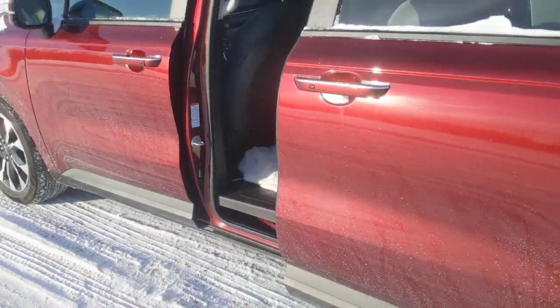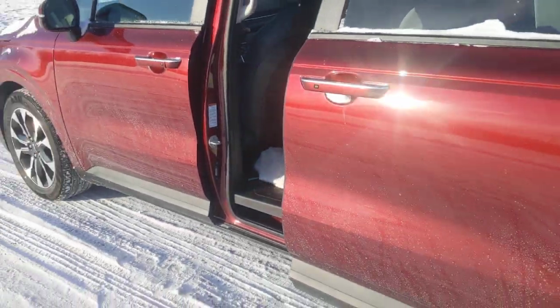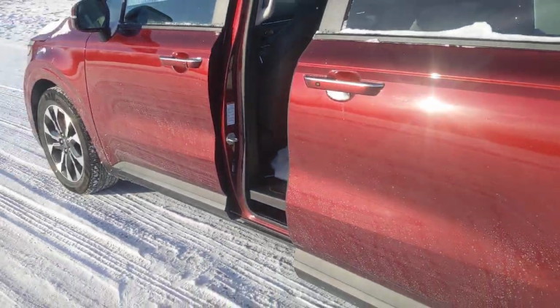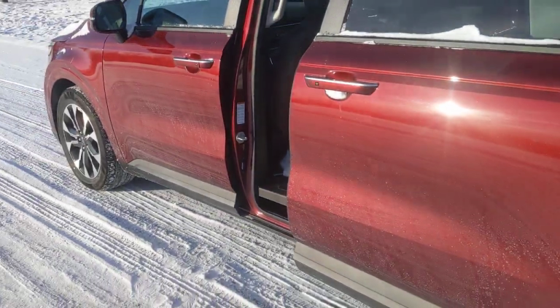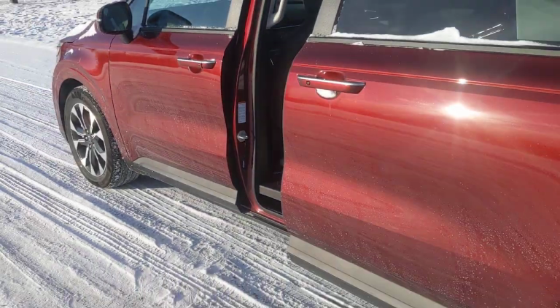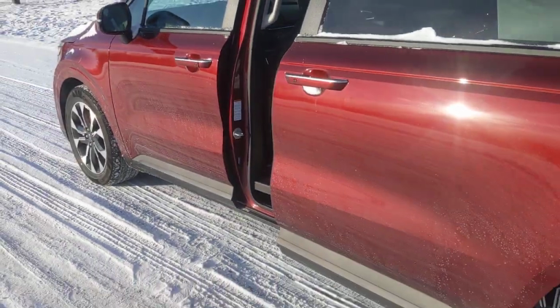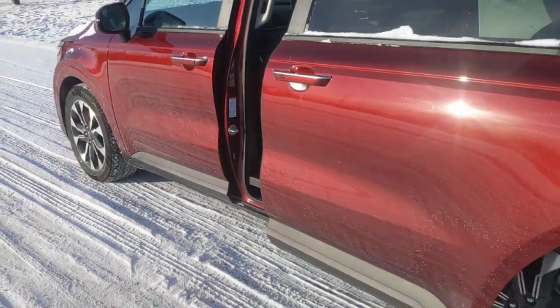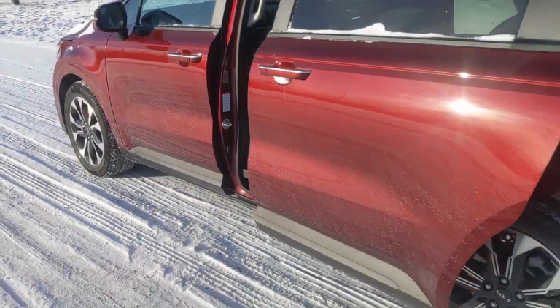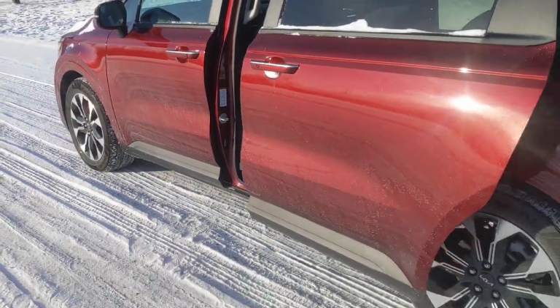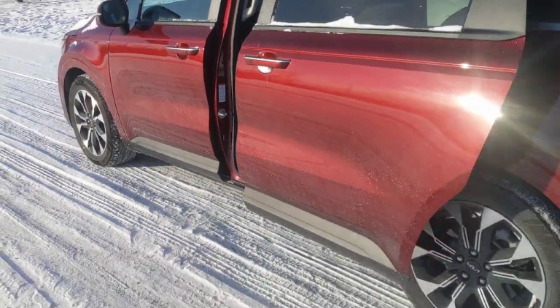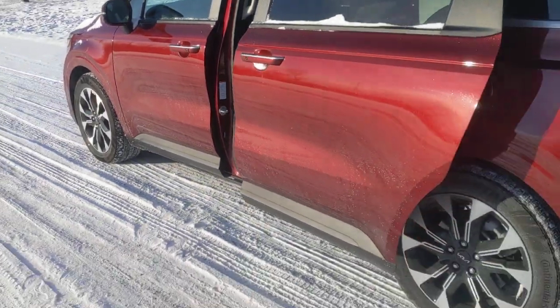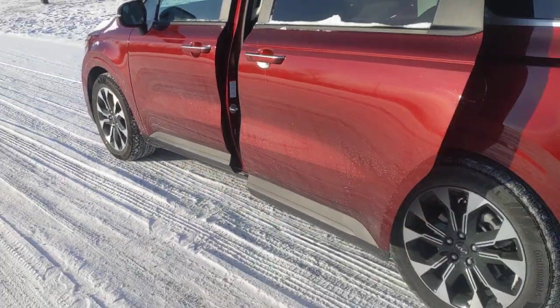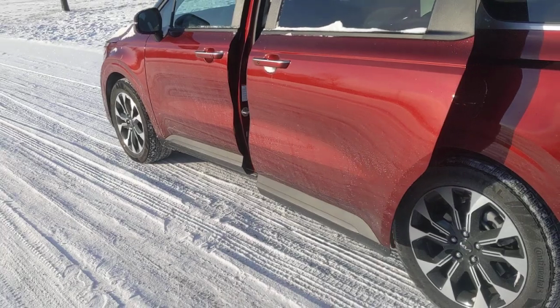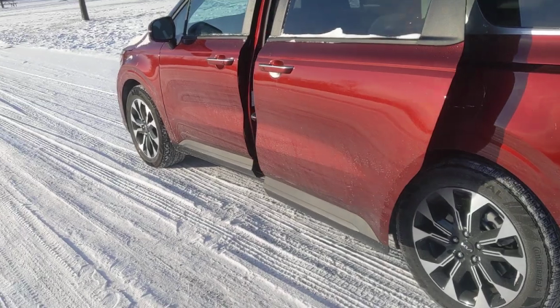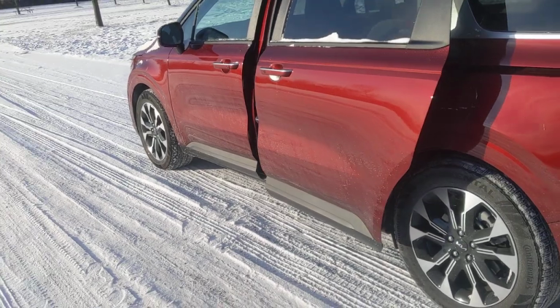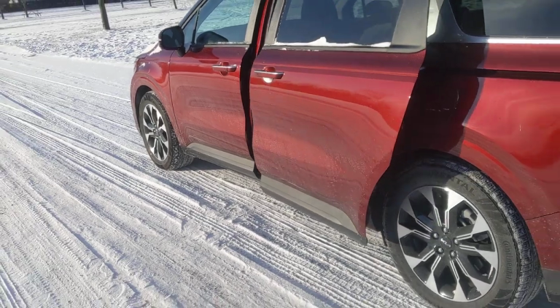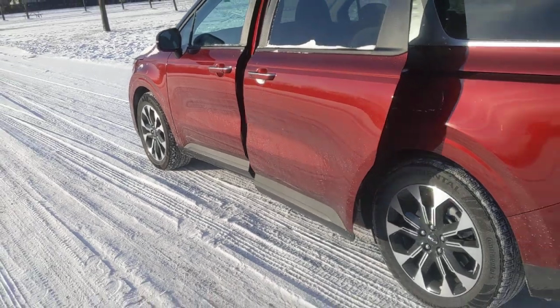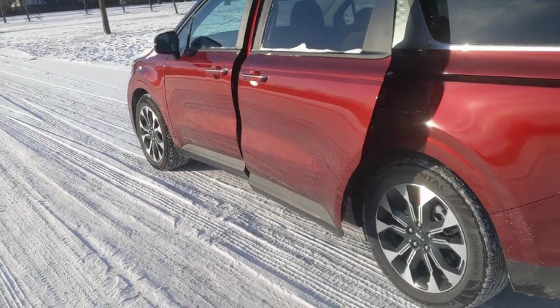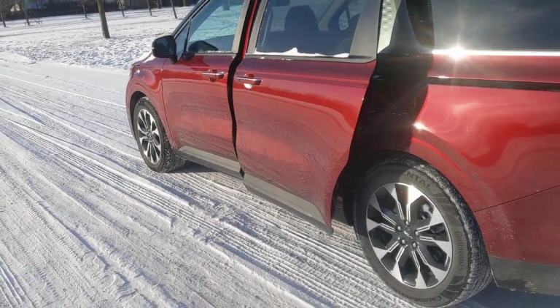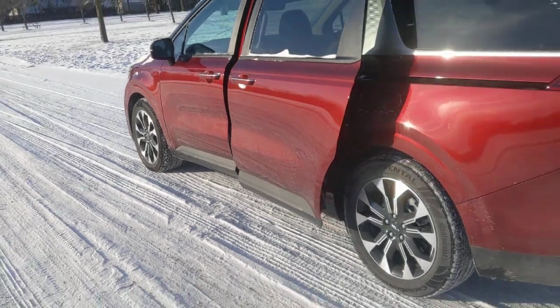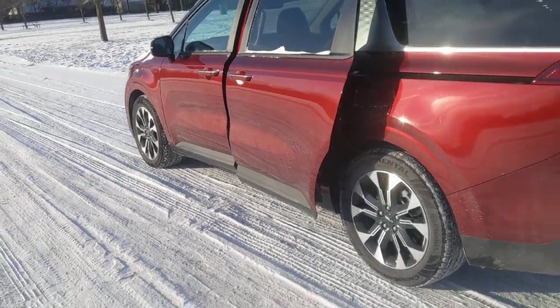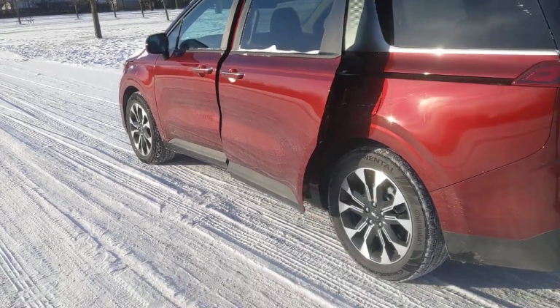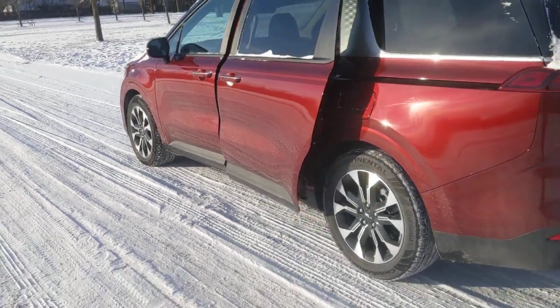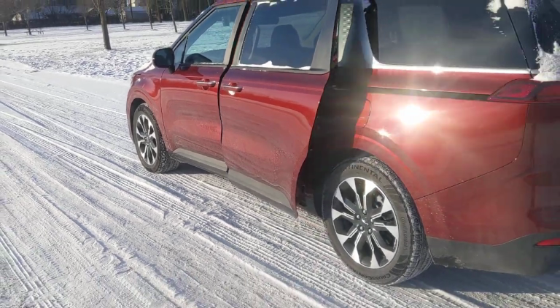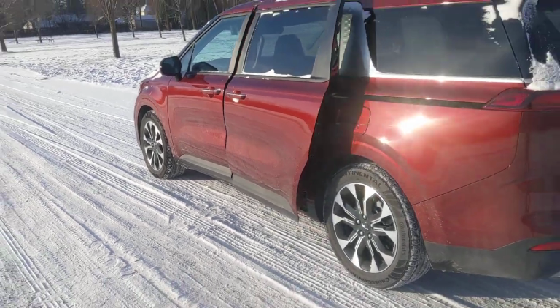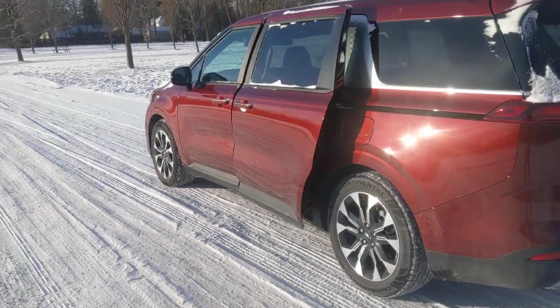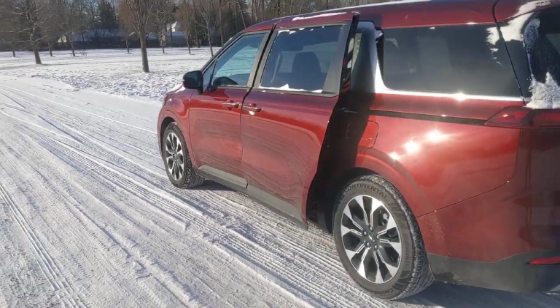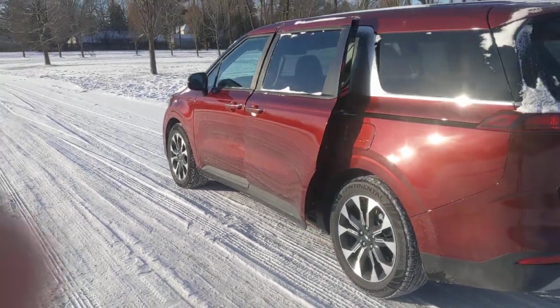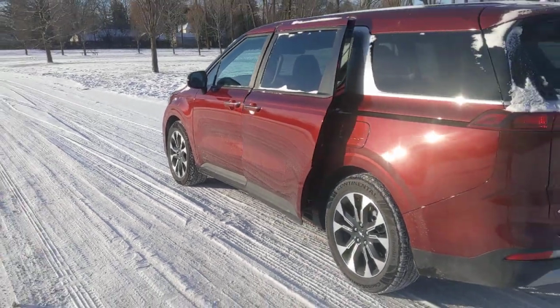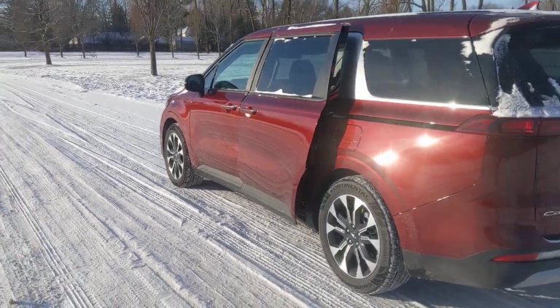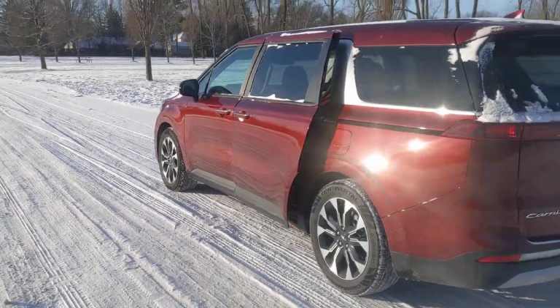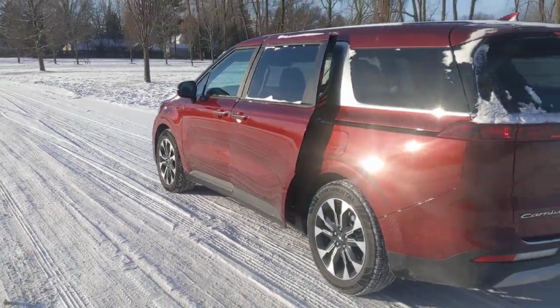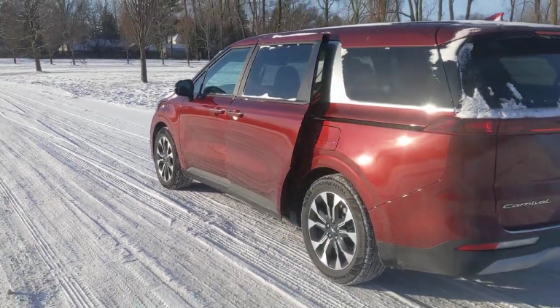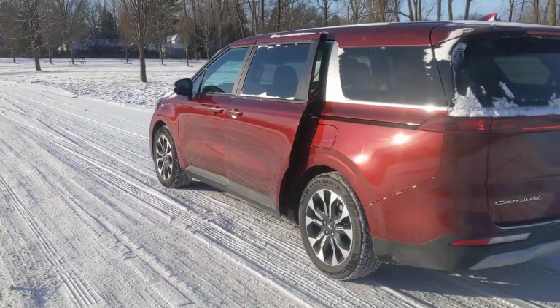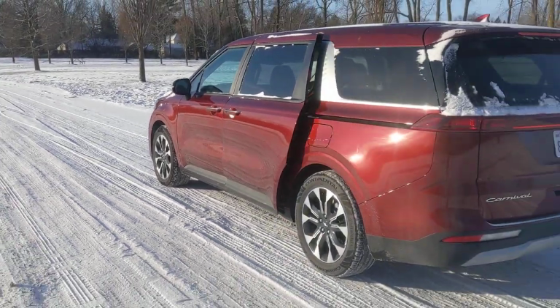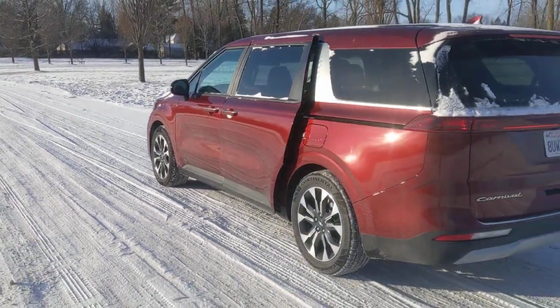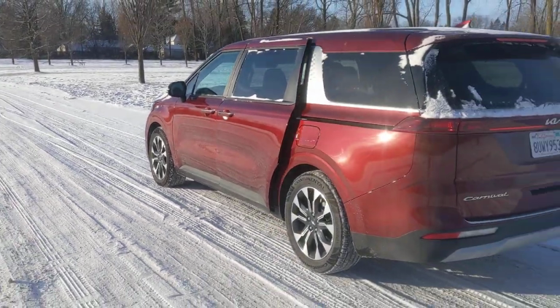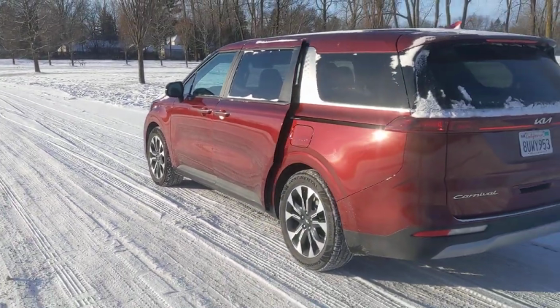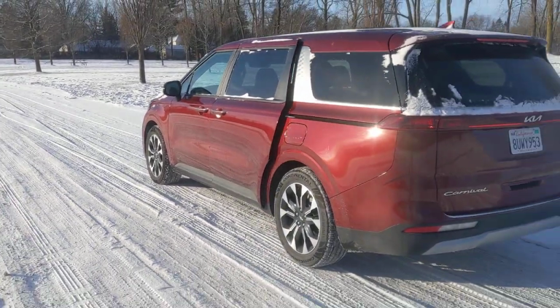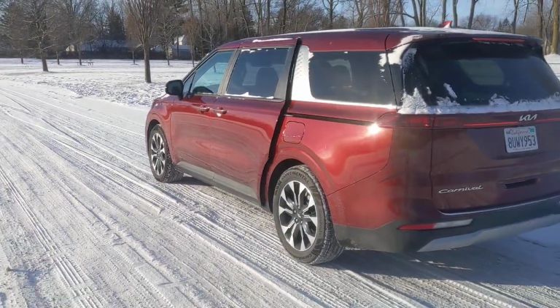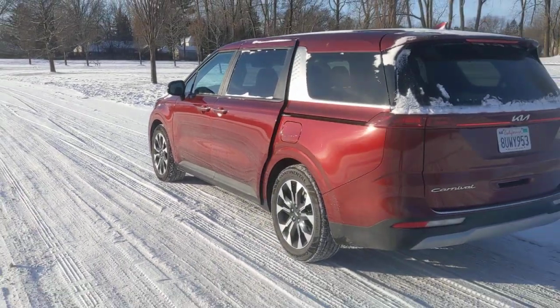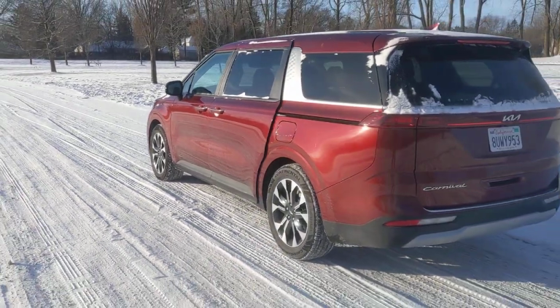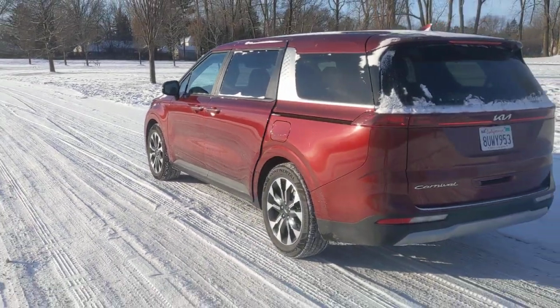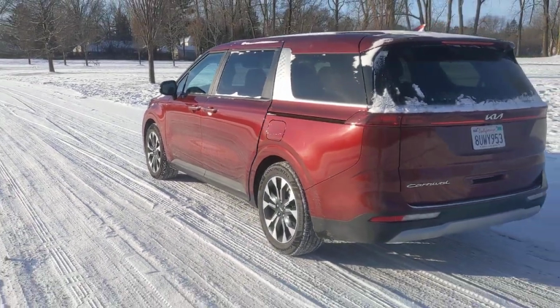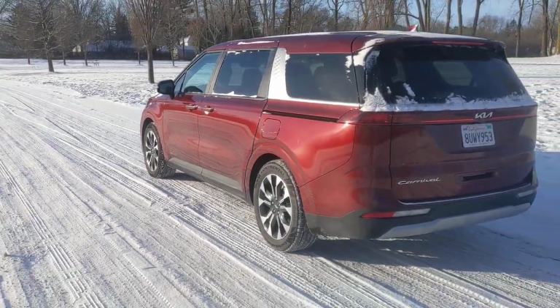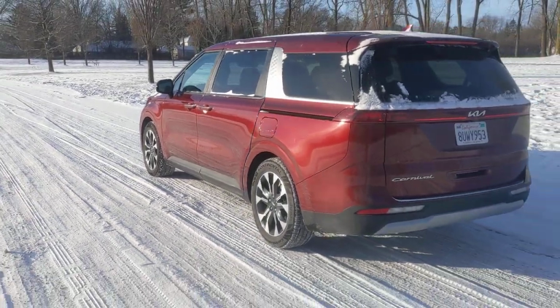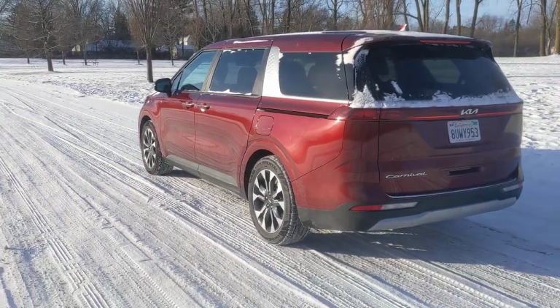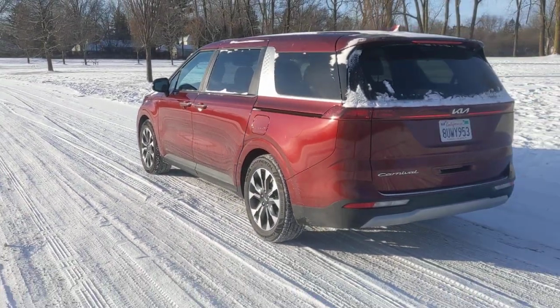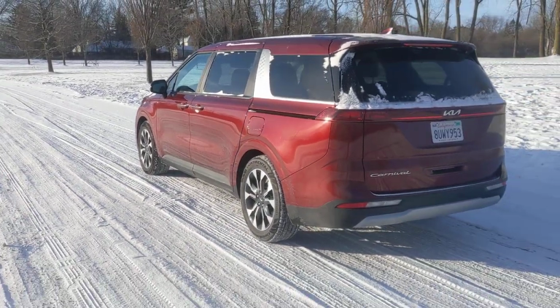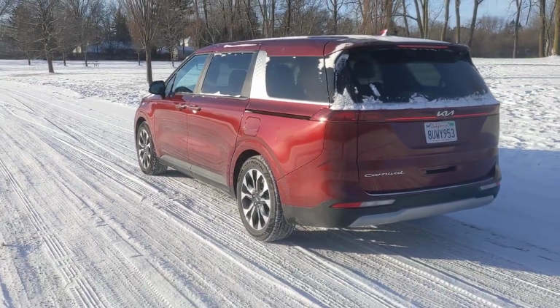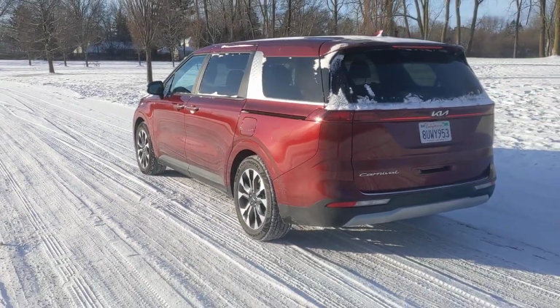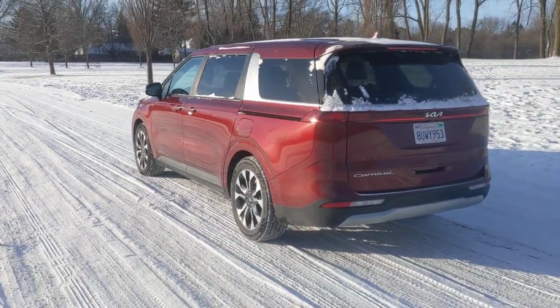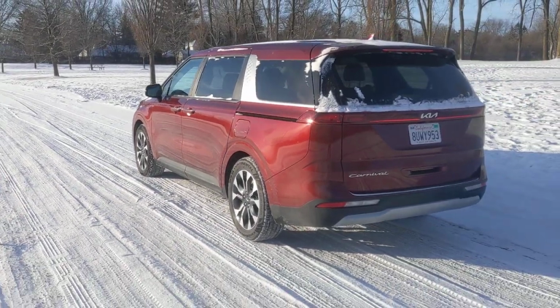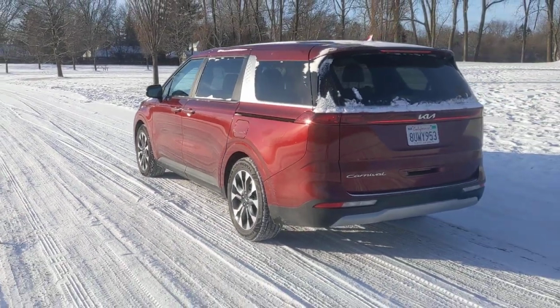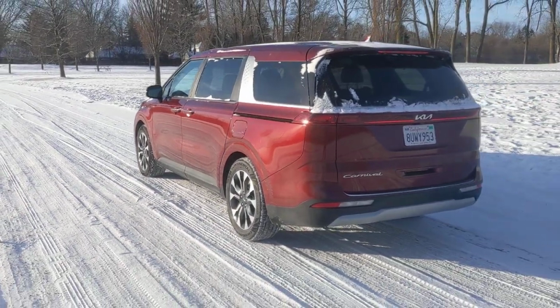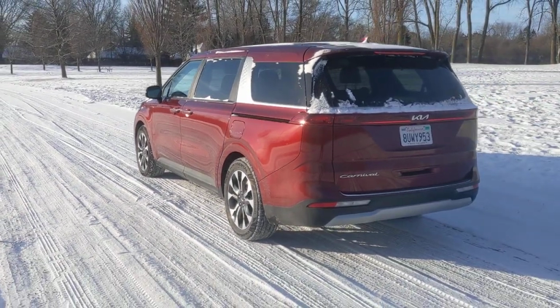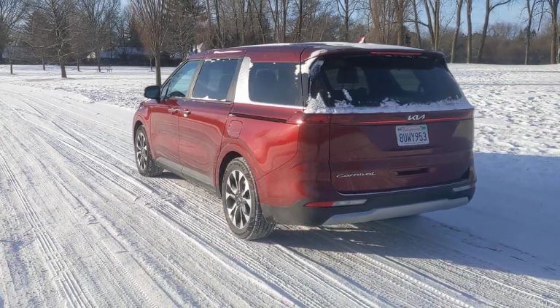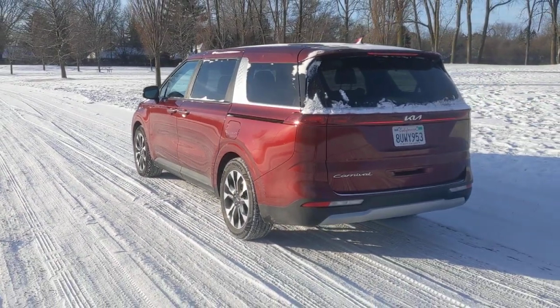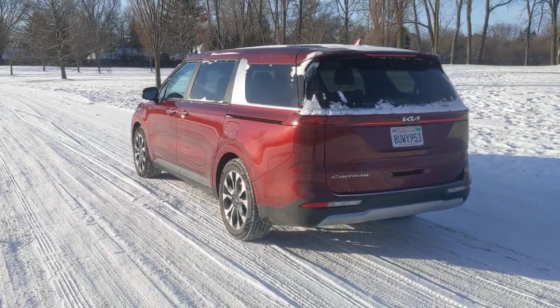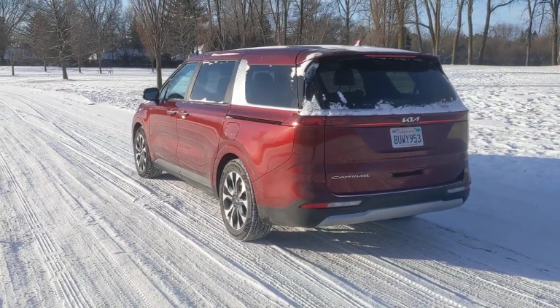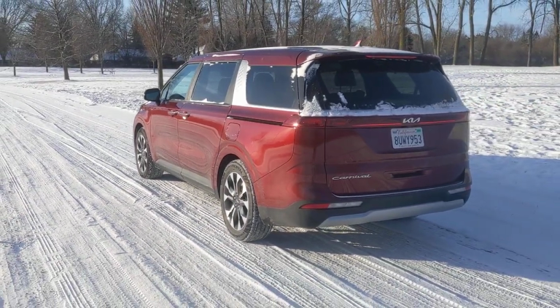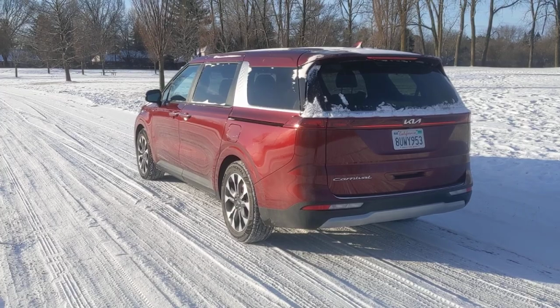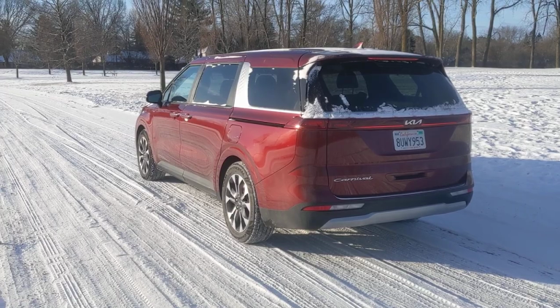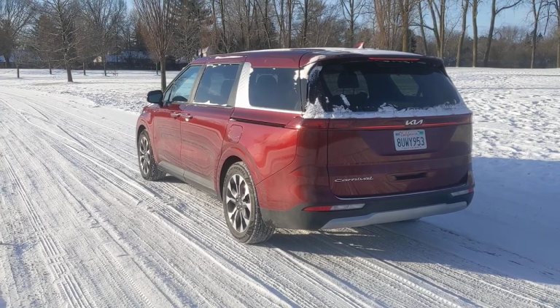So there you go — Kia Carnival. It's very flexible, it's a minivan, that's how it should be. For Autoblog, I'm Greg Migliore.